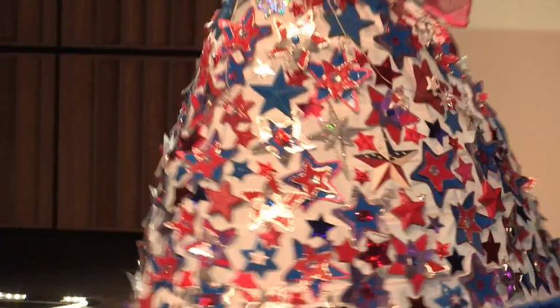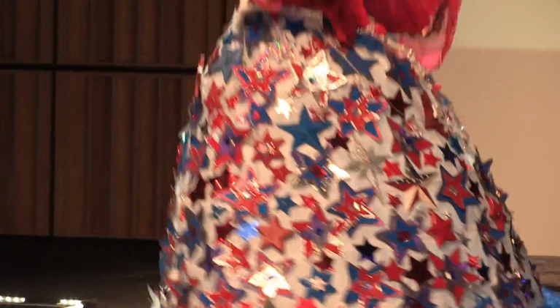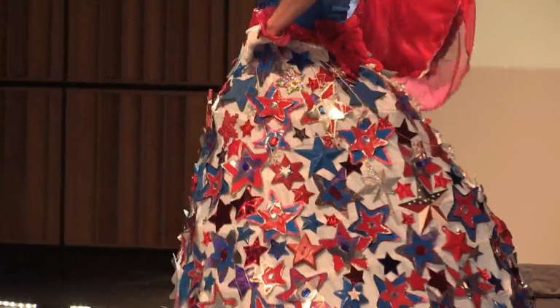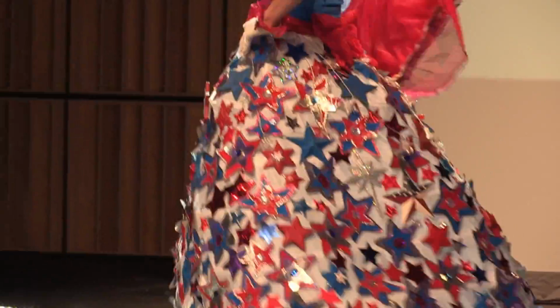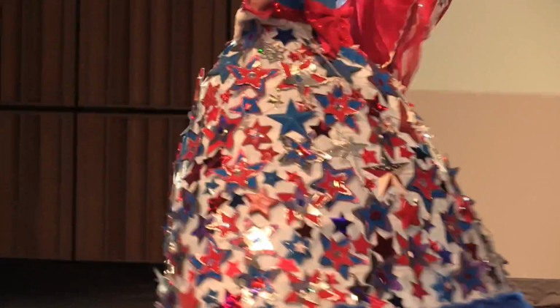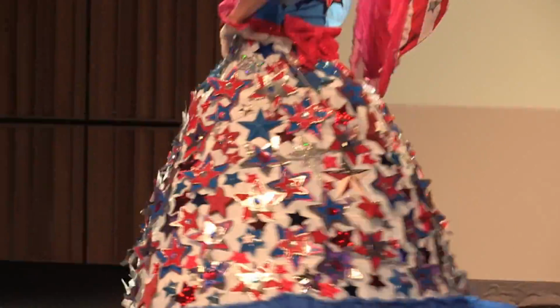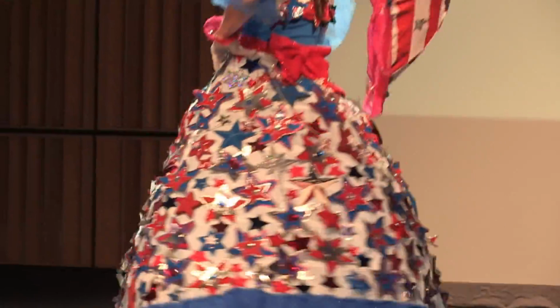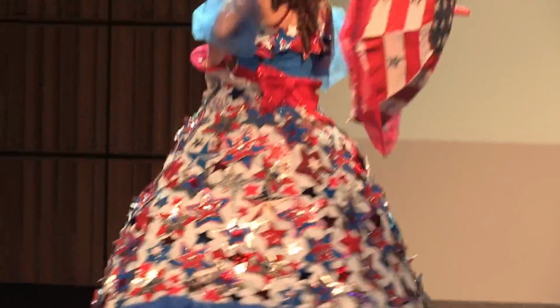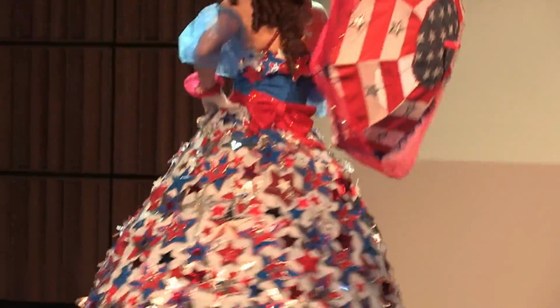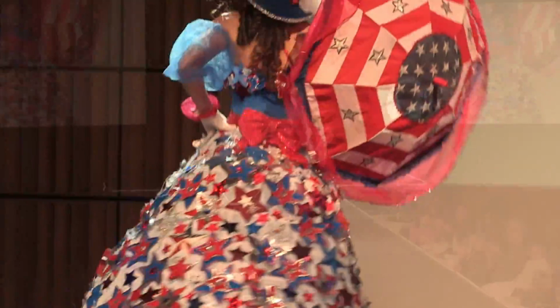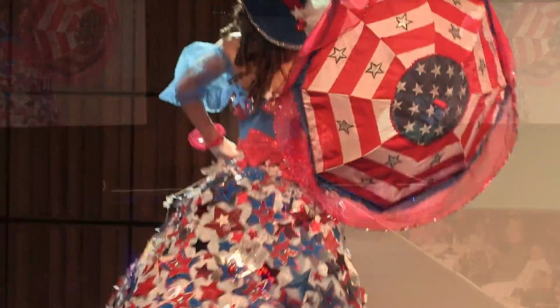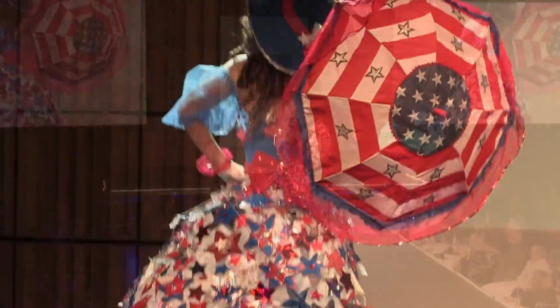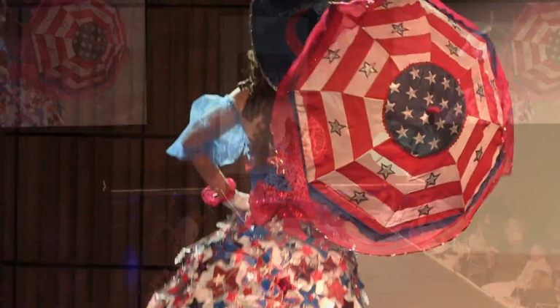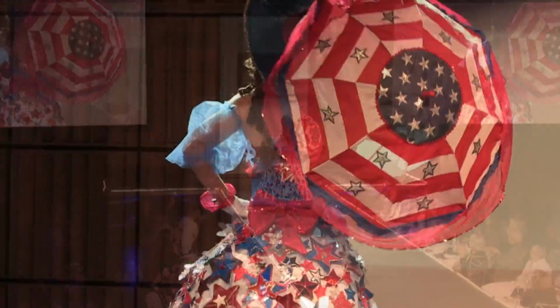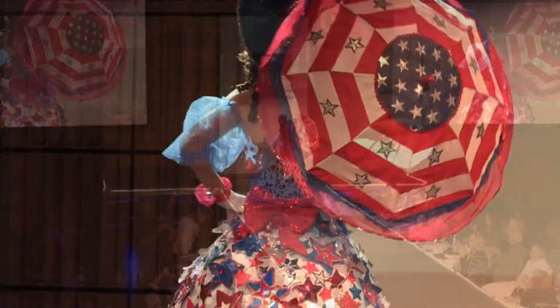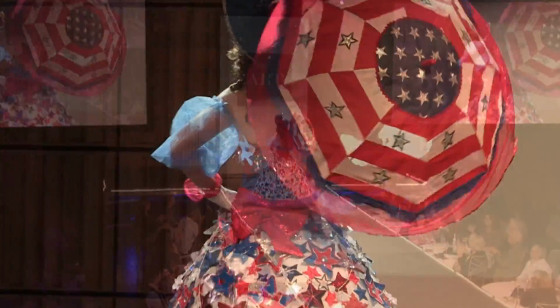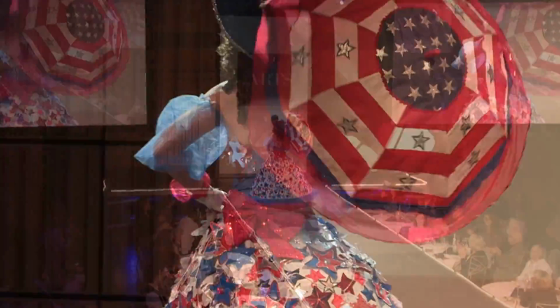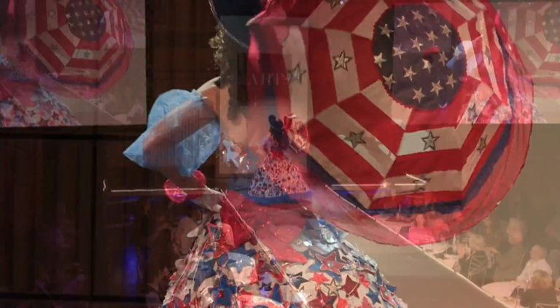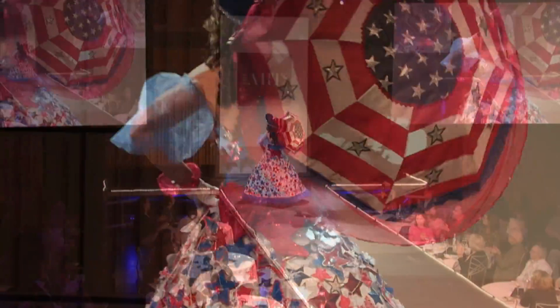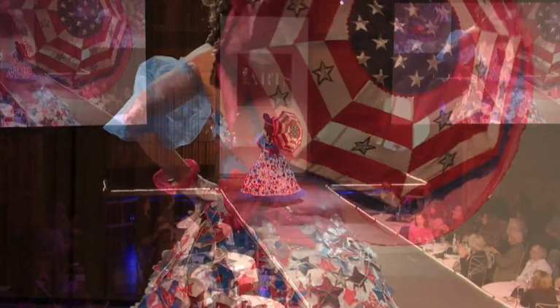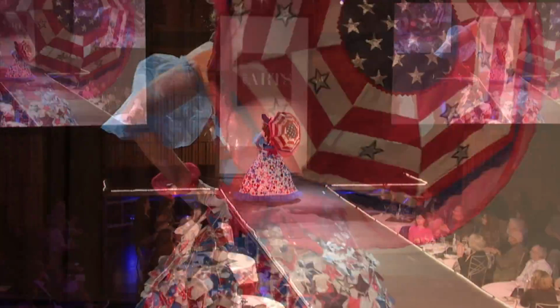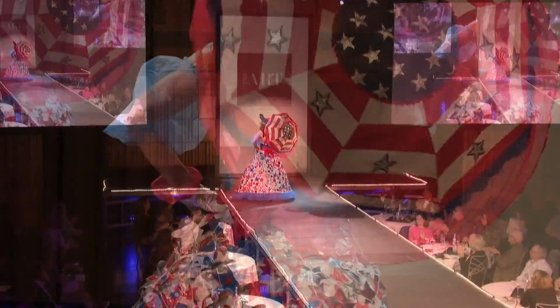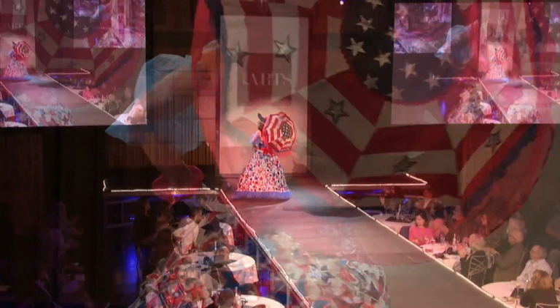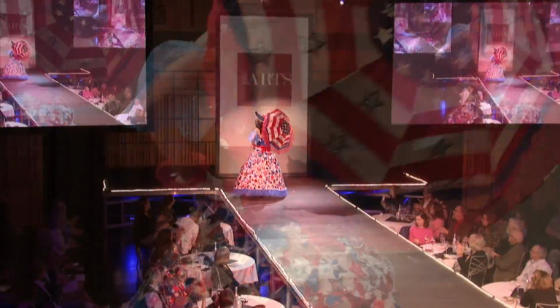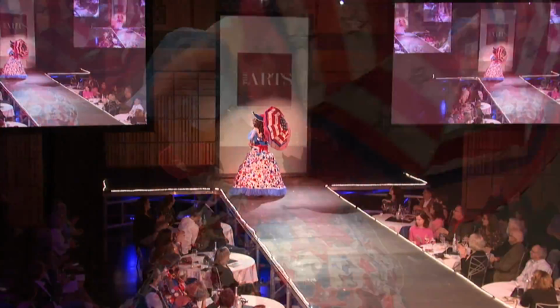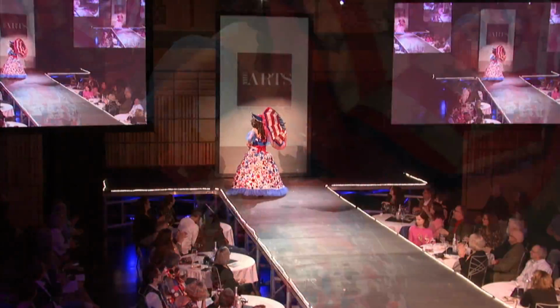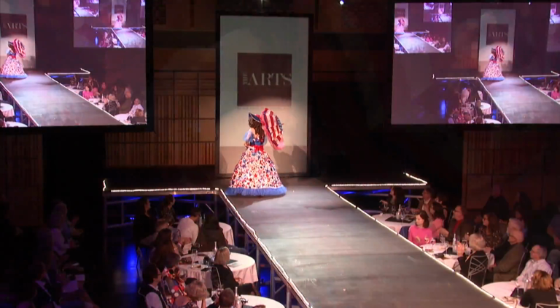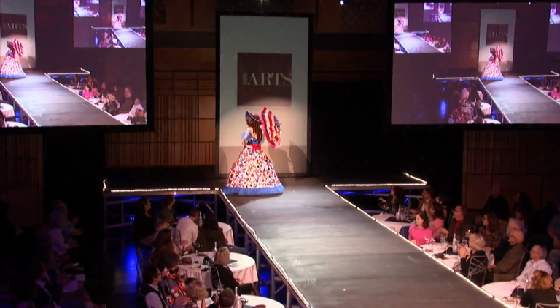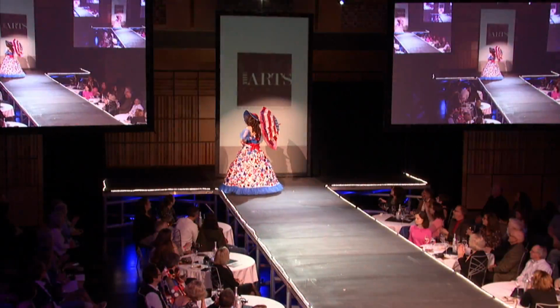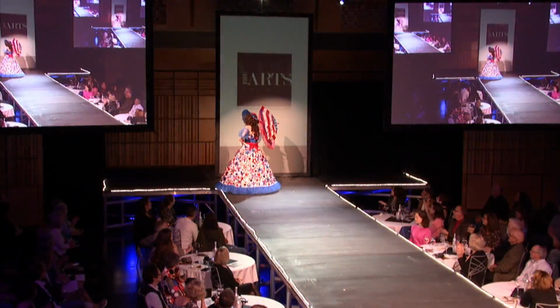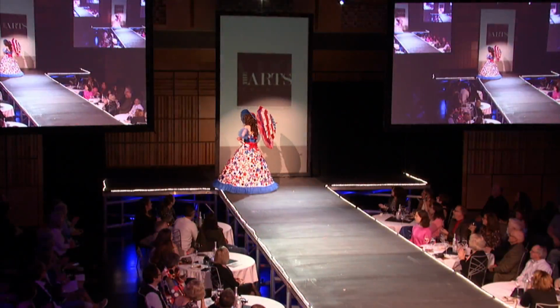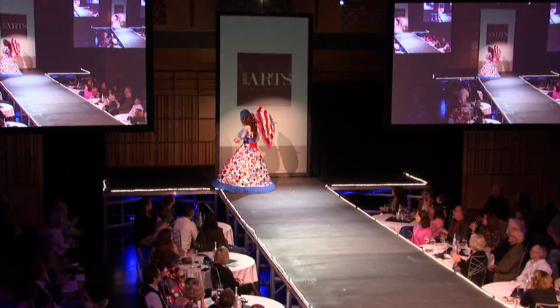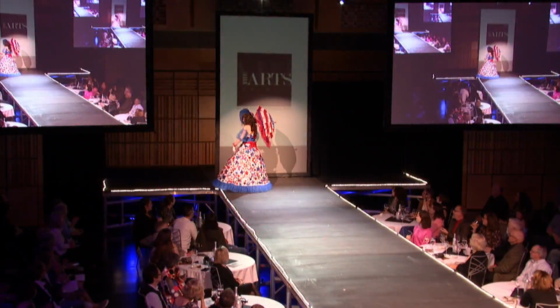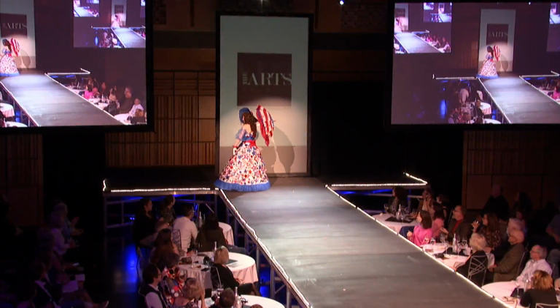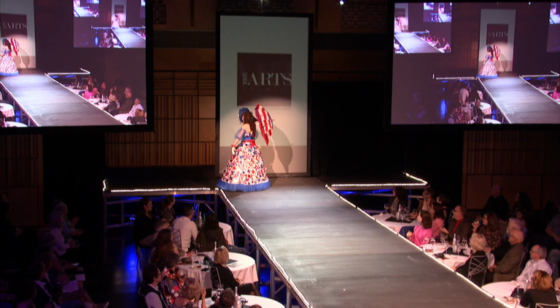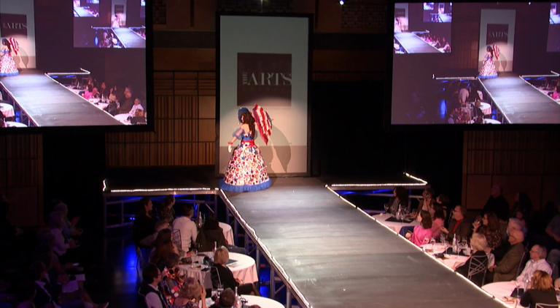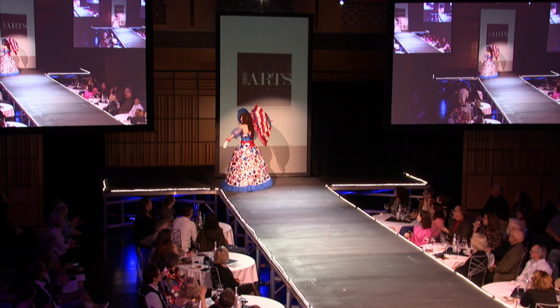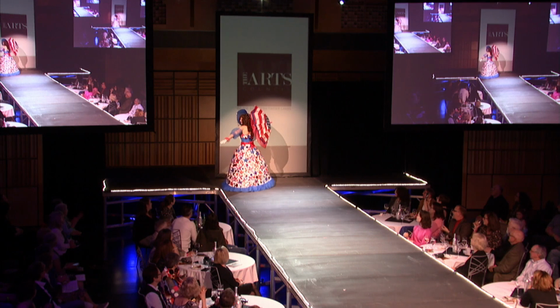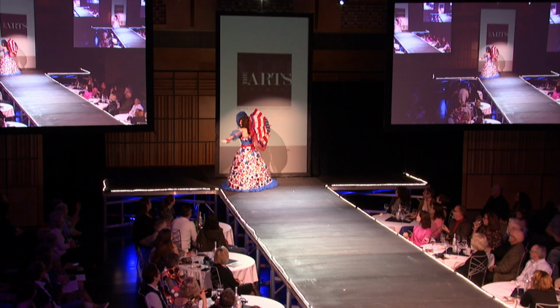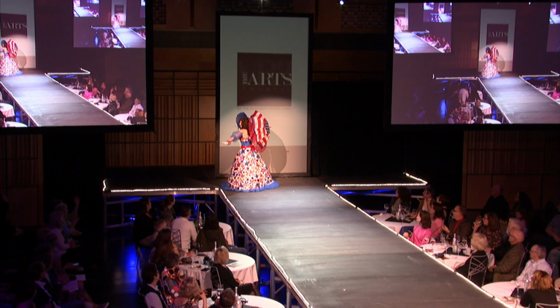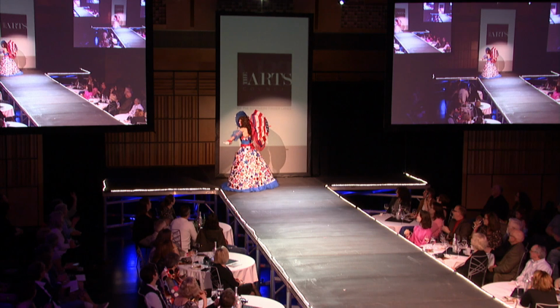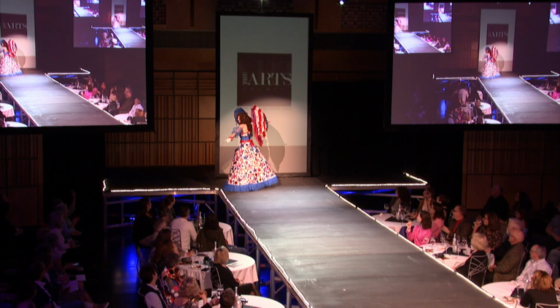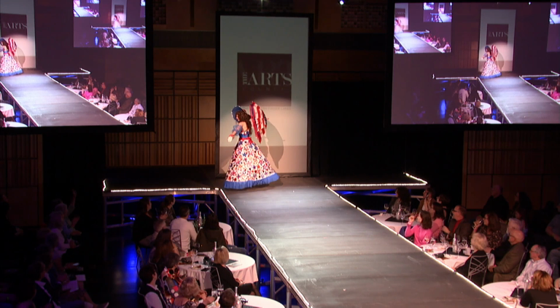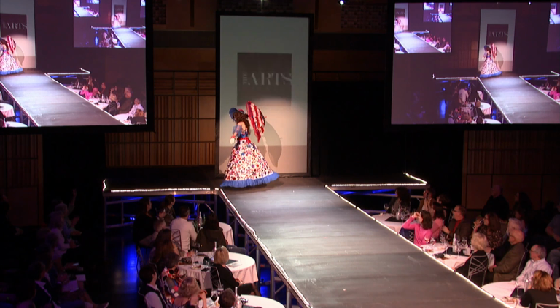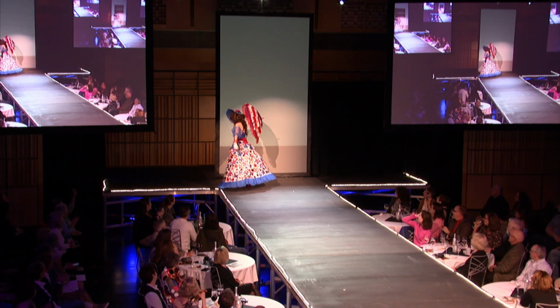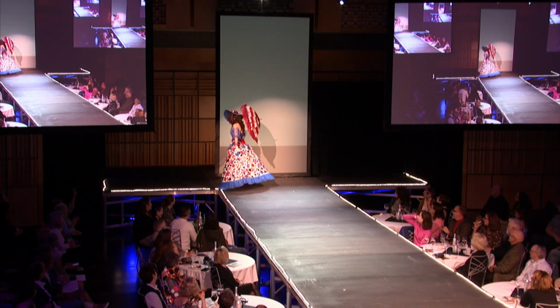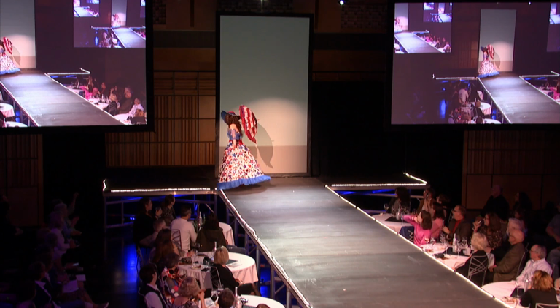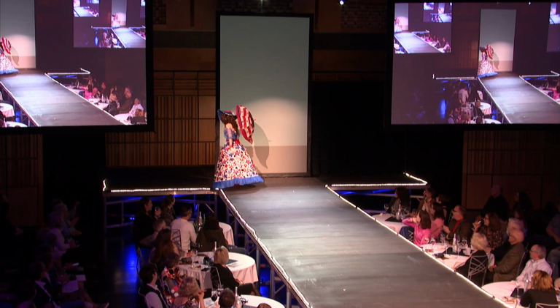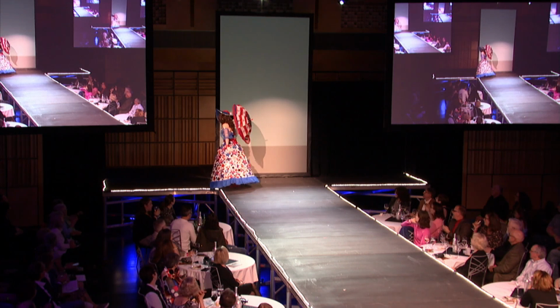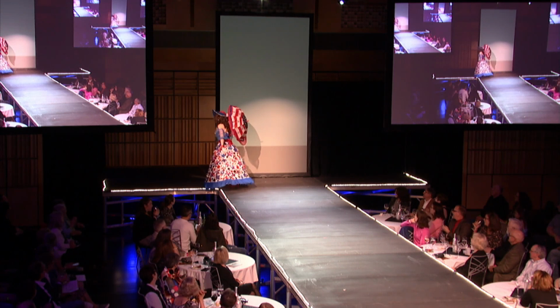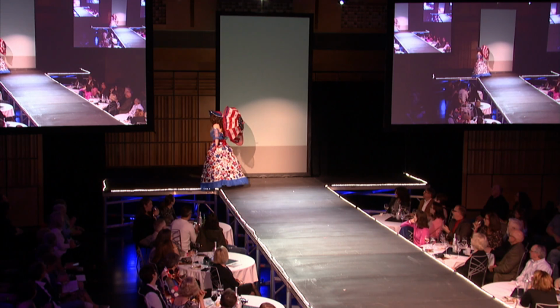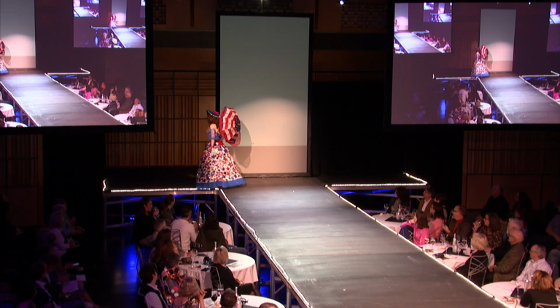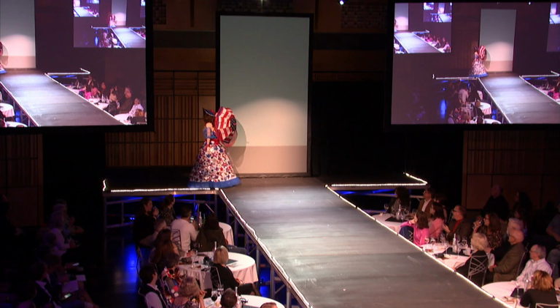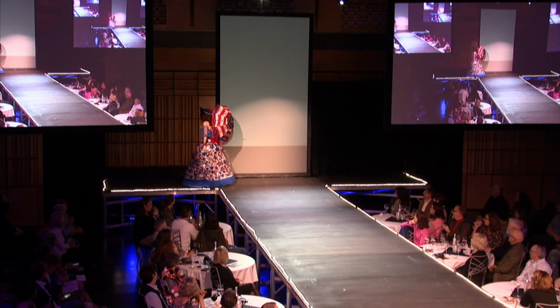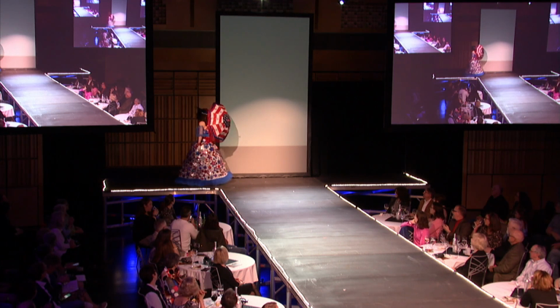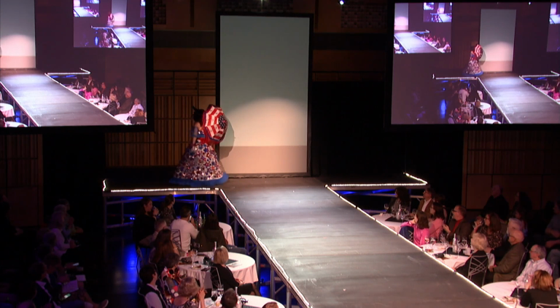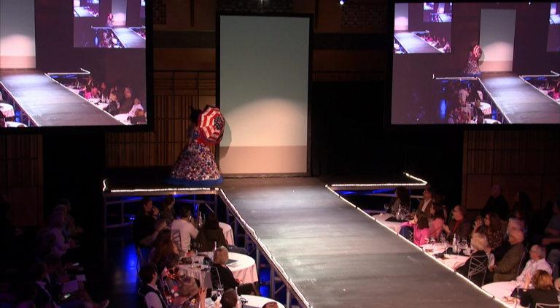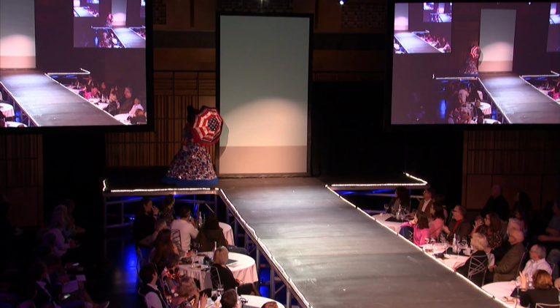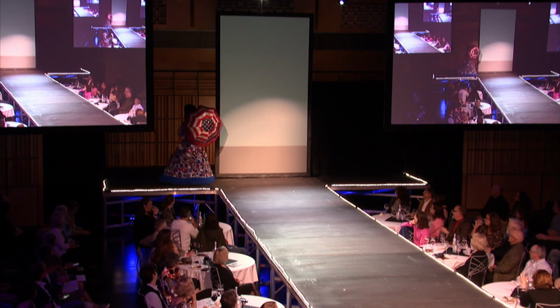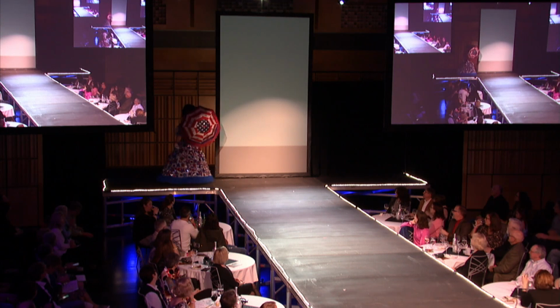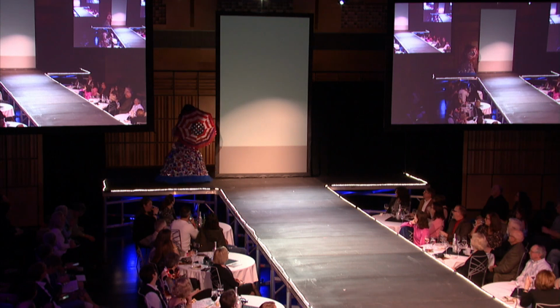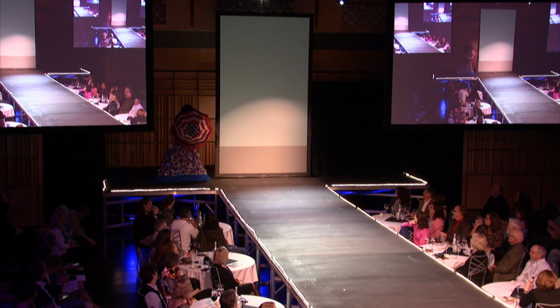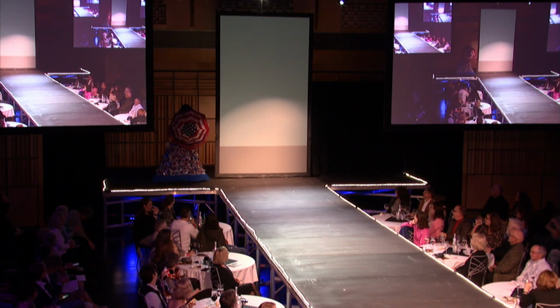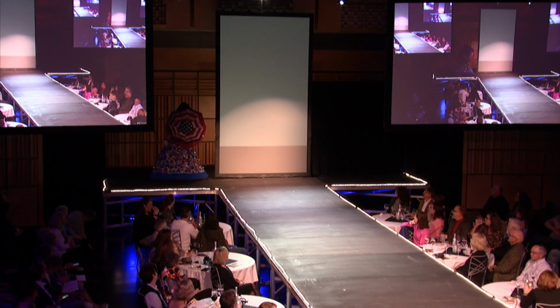Miss American Pie represents everything that's American — mom, baseball, and apple pie. Bye-bye, Miss American Pie.